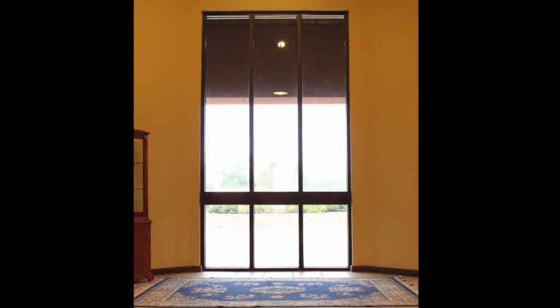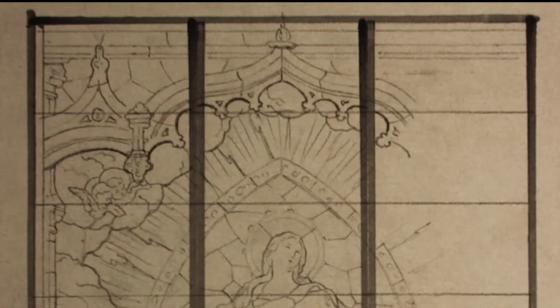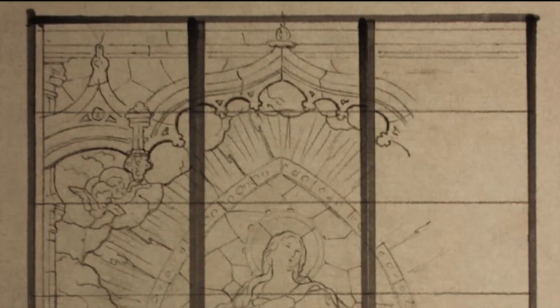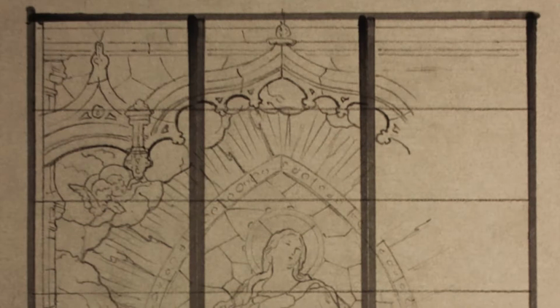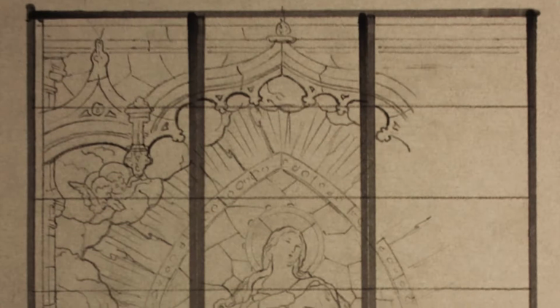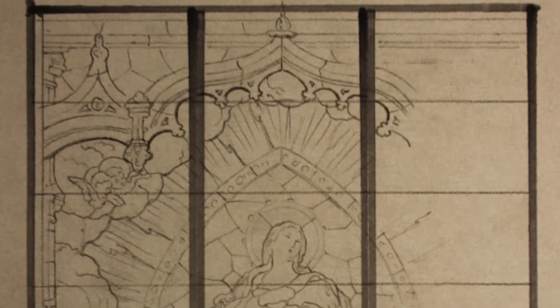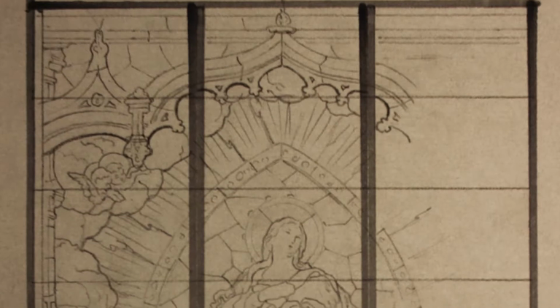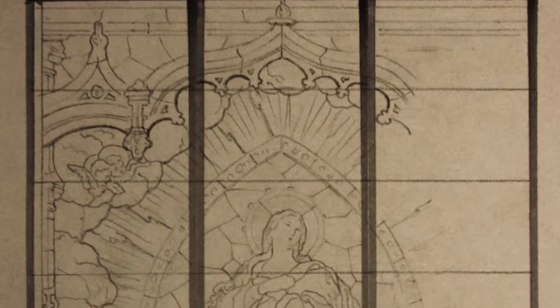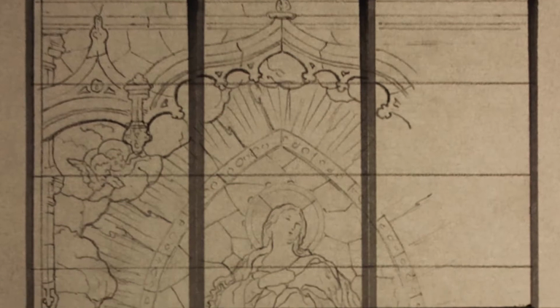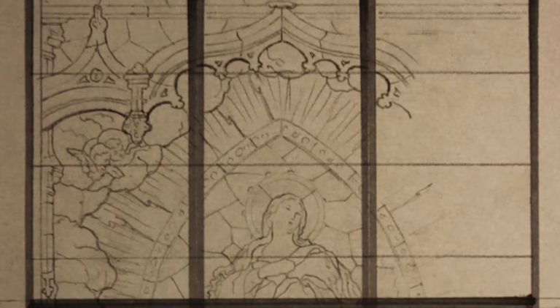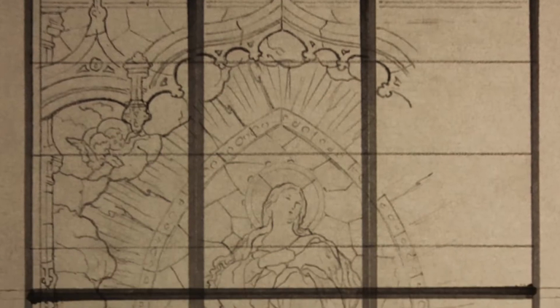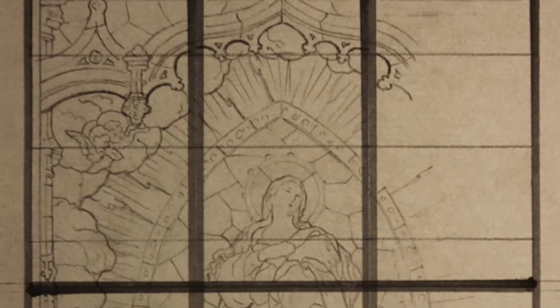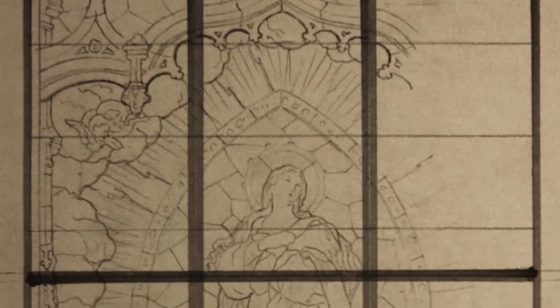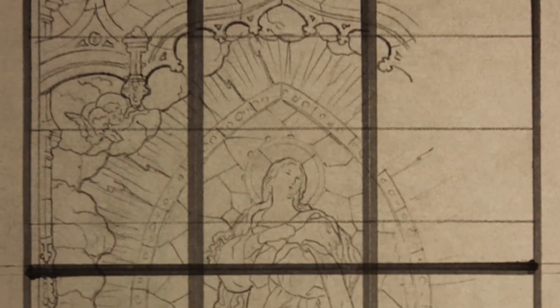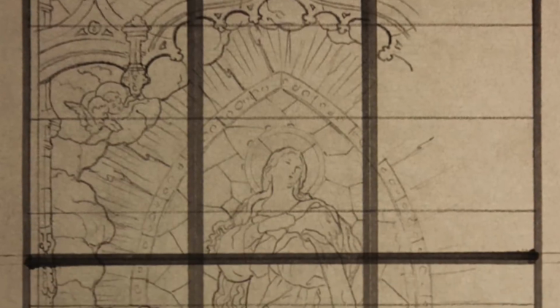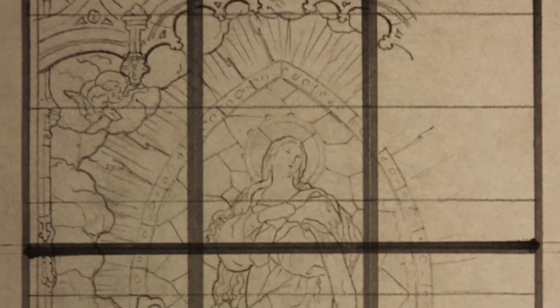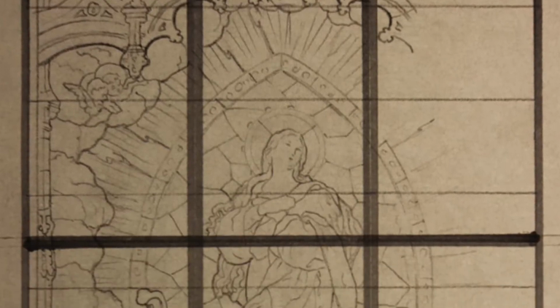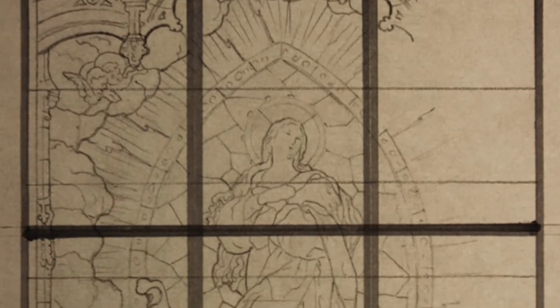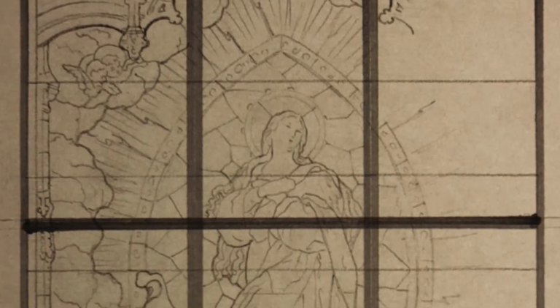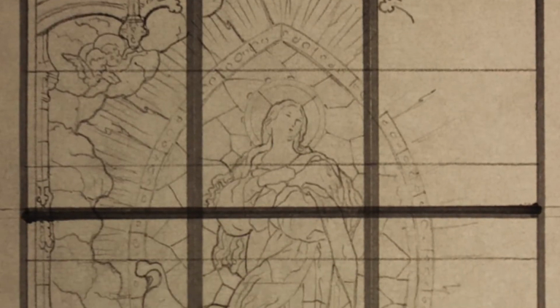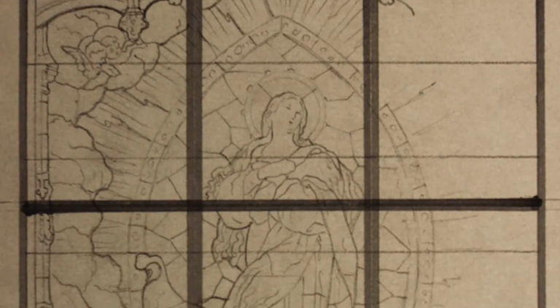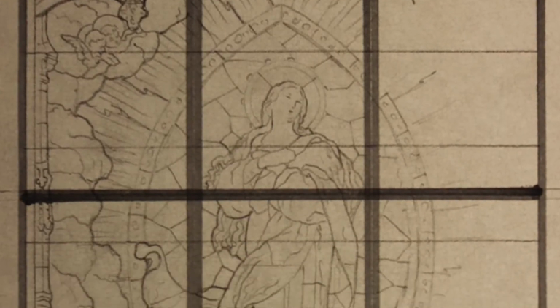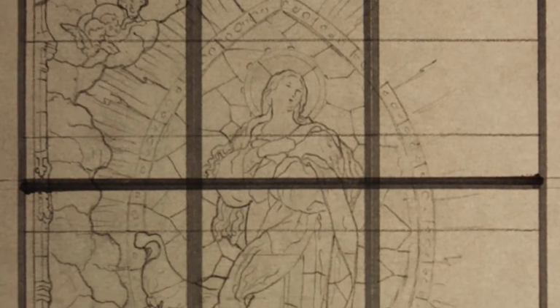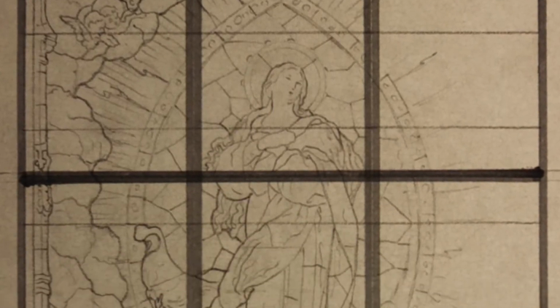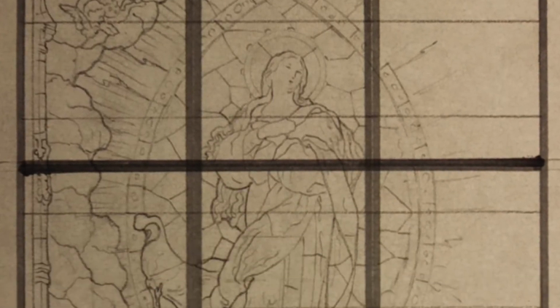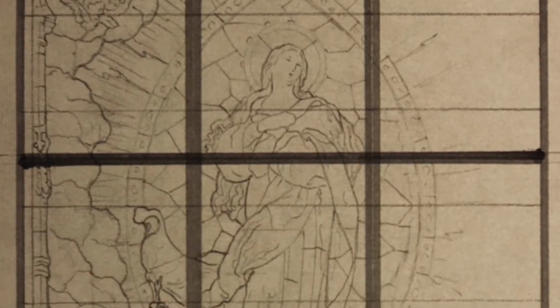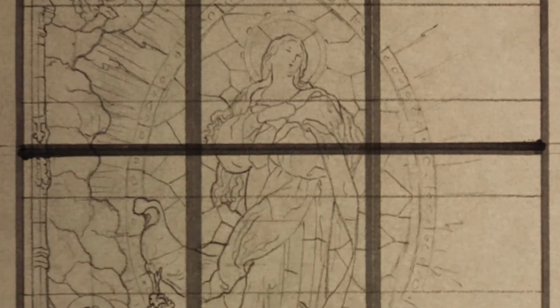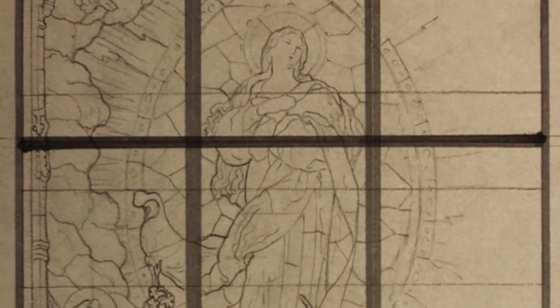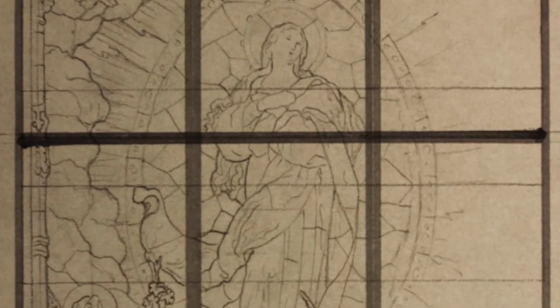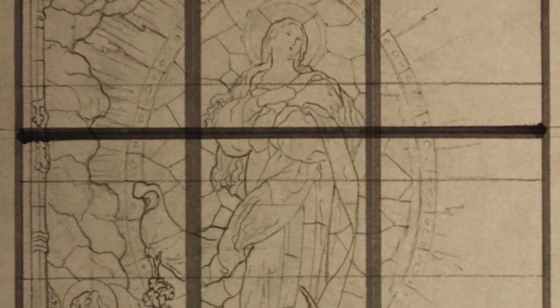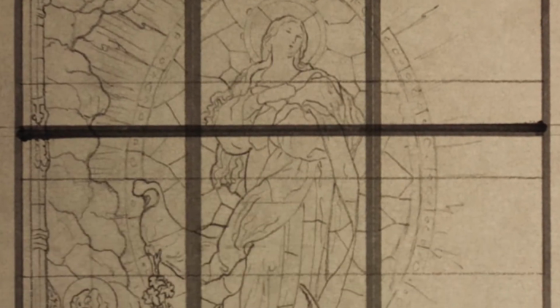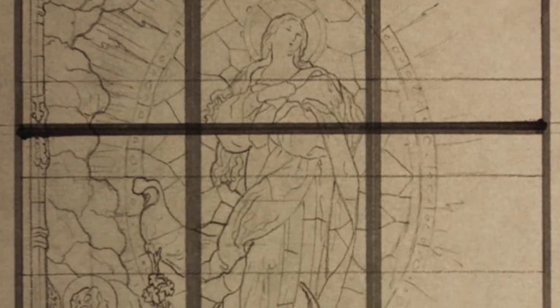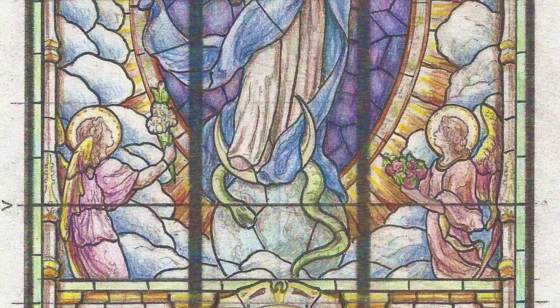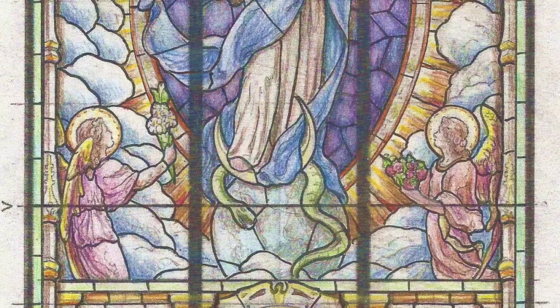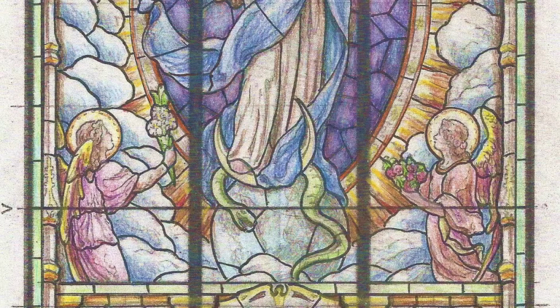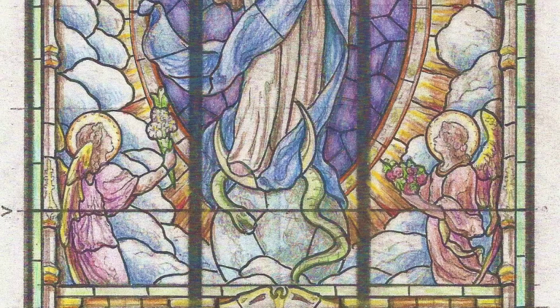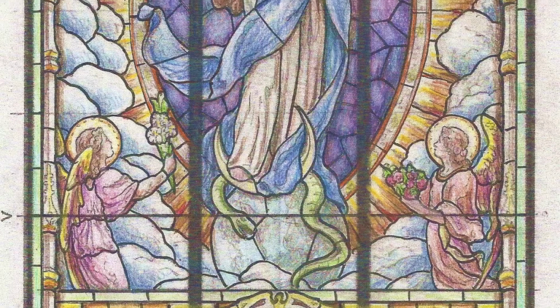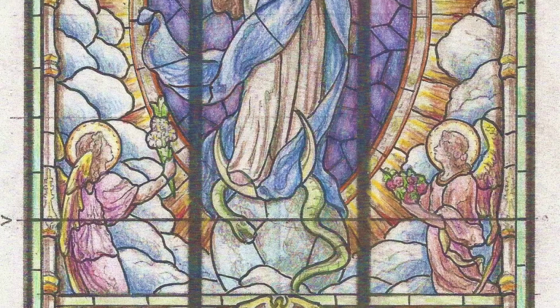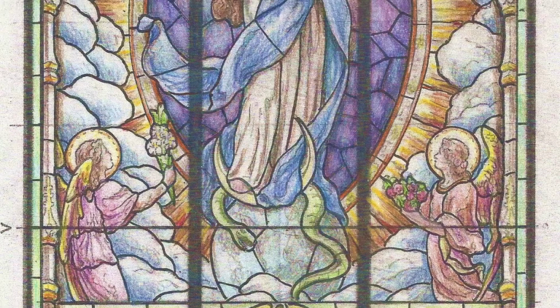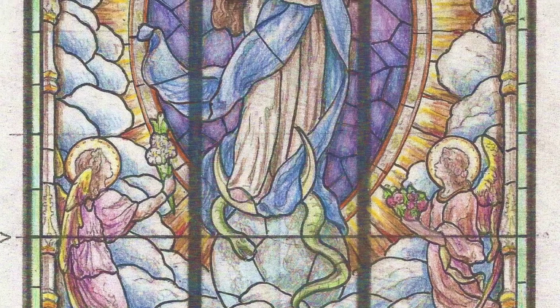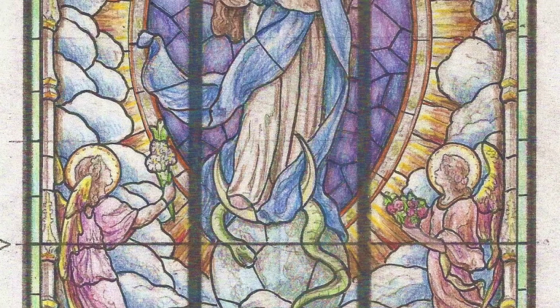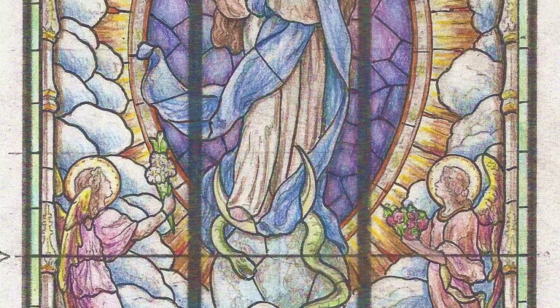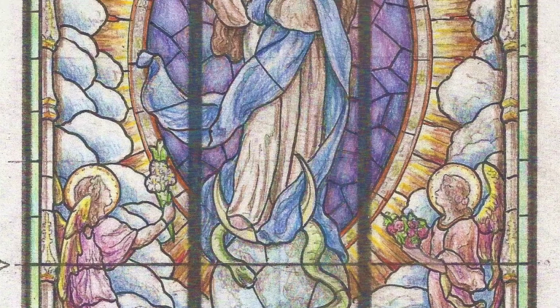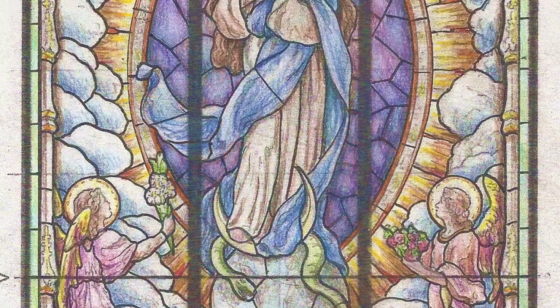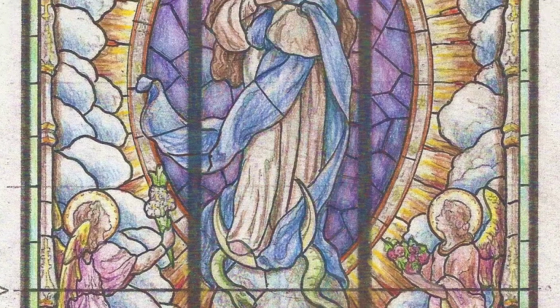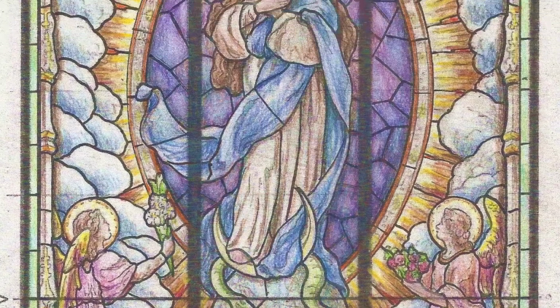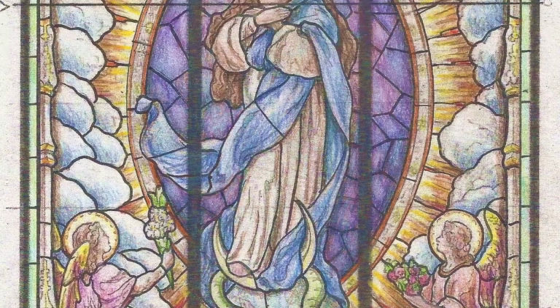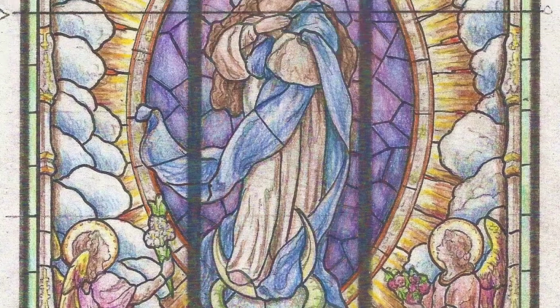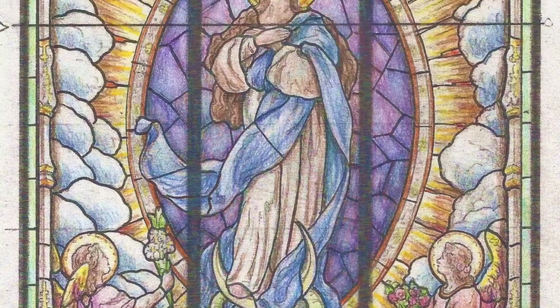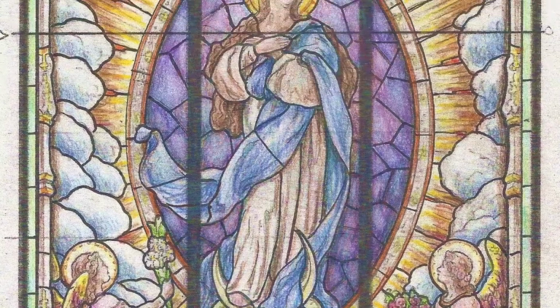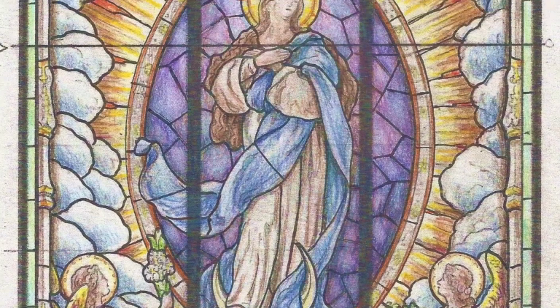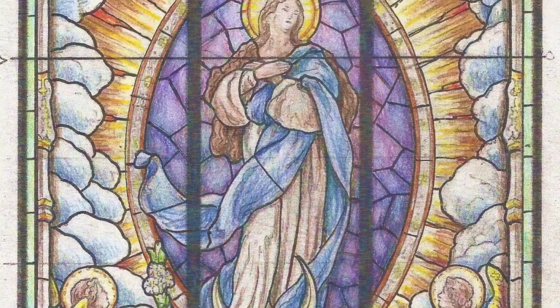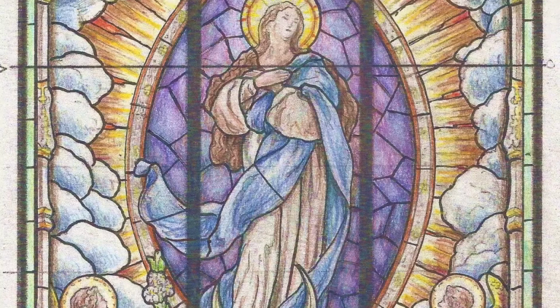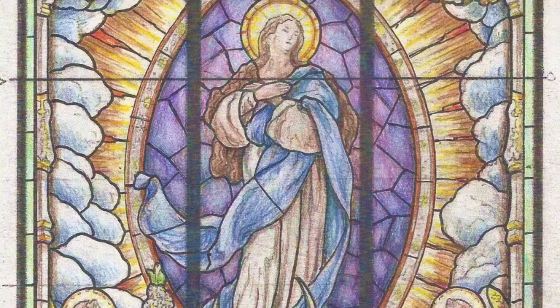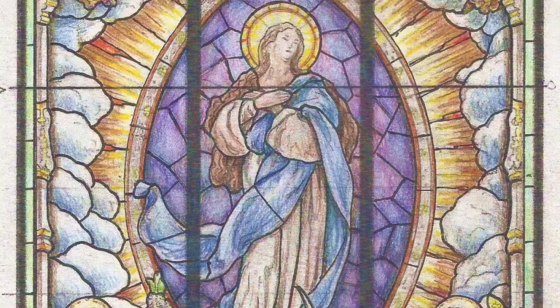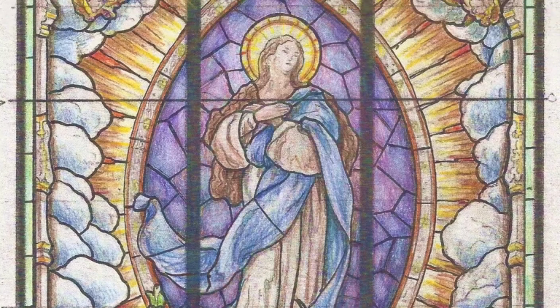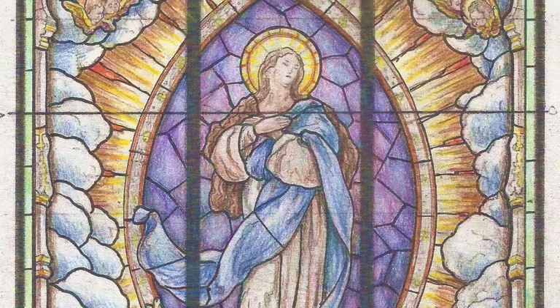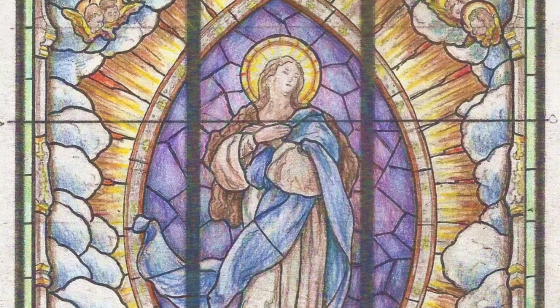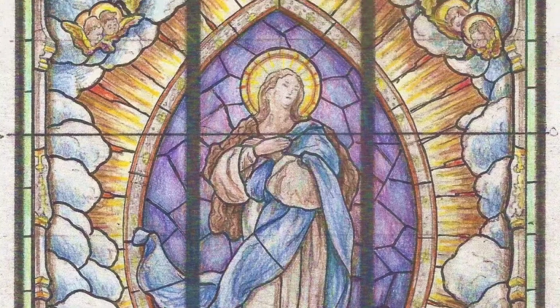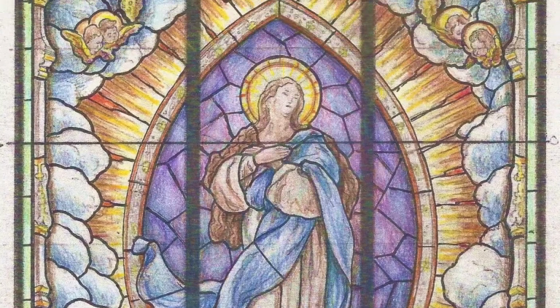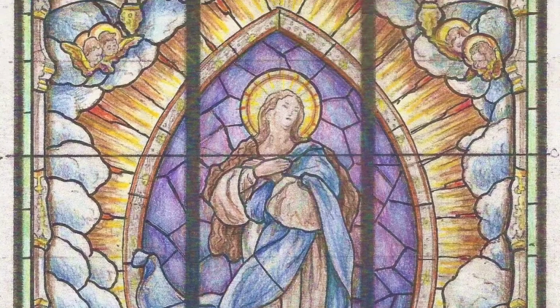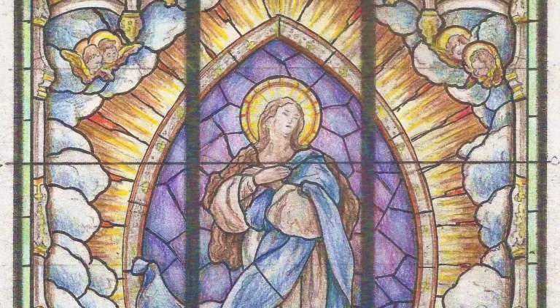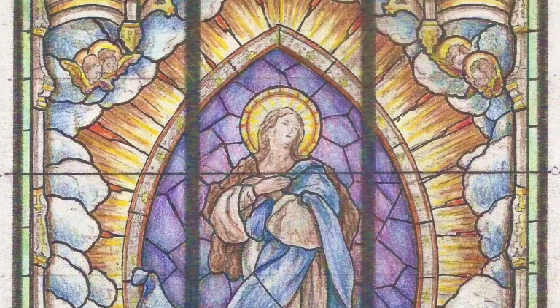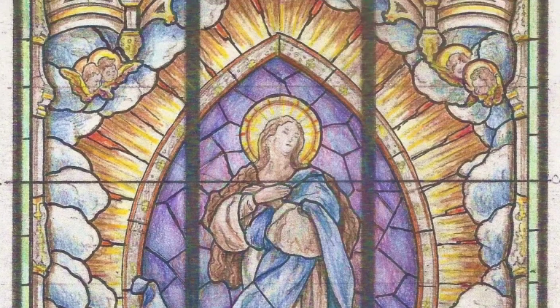Per the client's choice, HRD designed a window depicting the patroness of their church — Mary, the mother of Jesus.